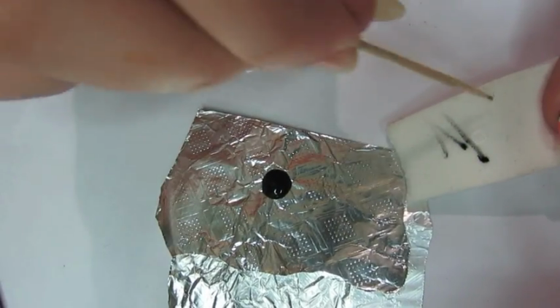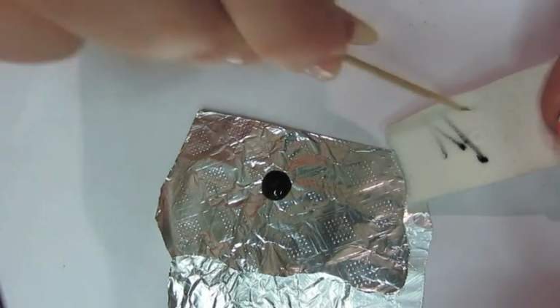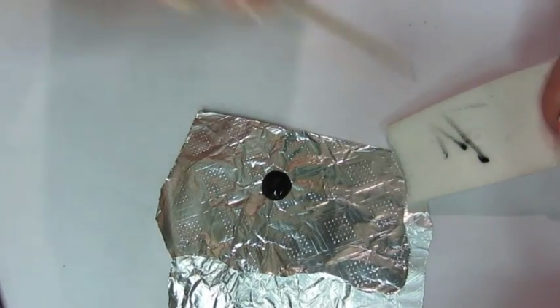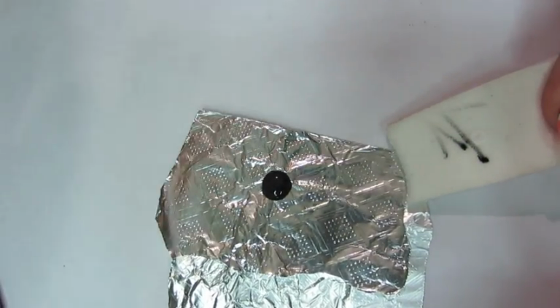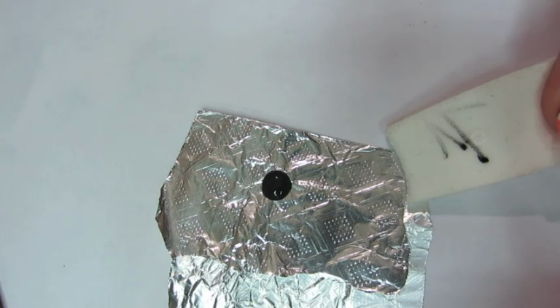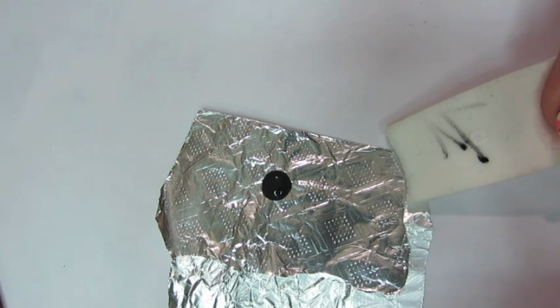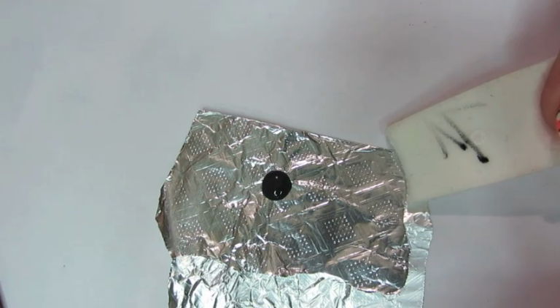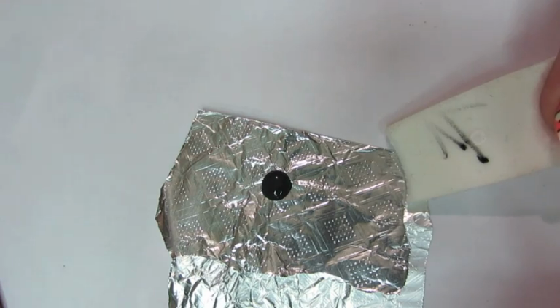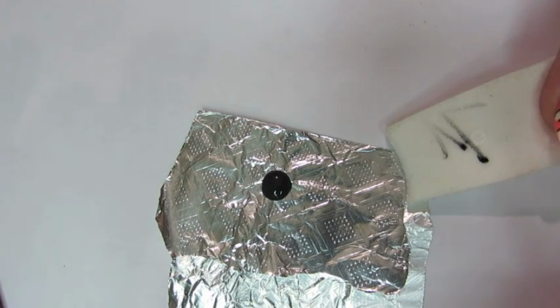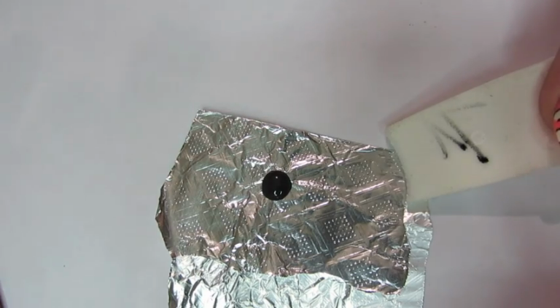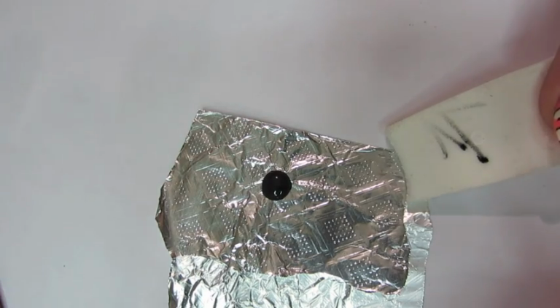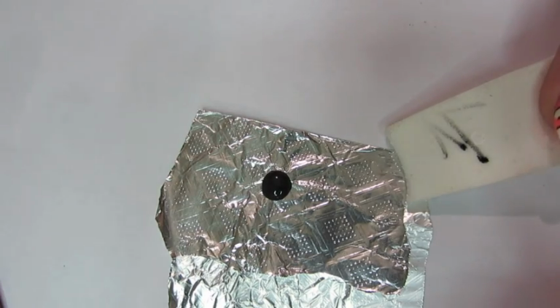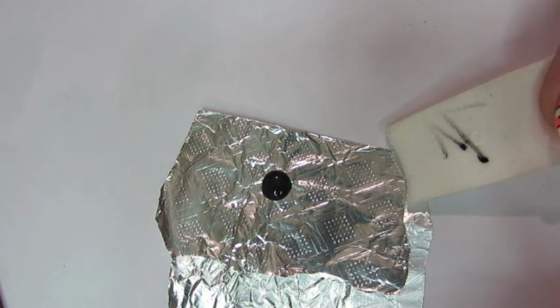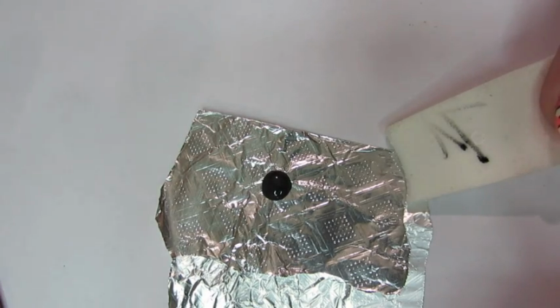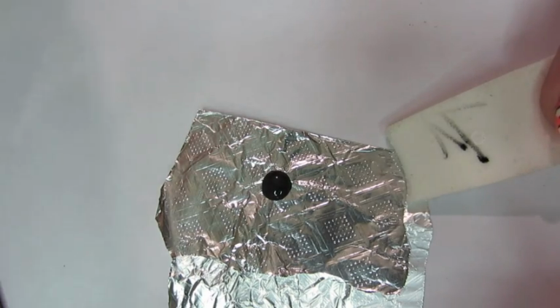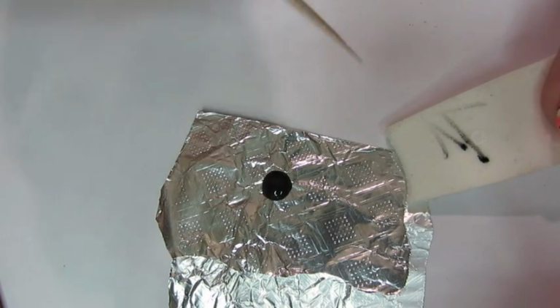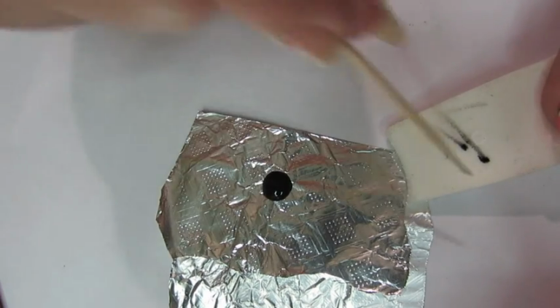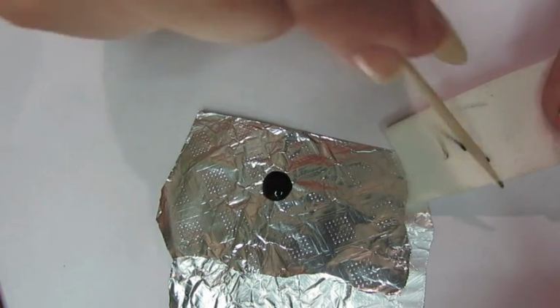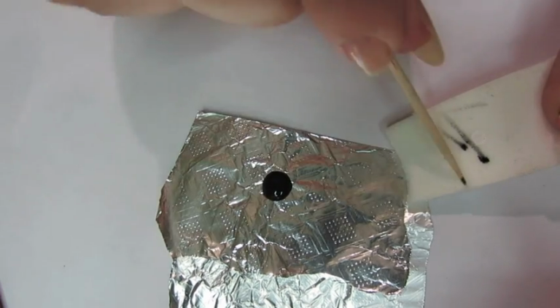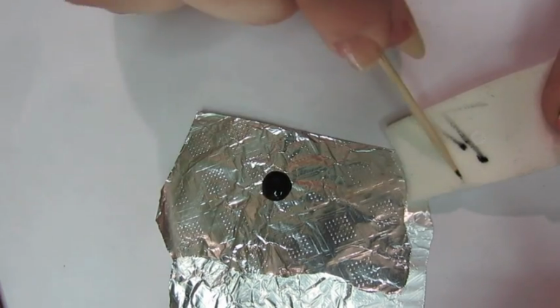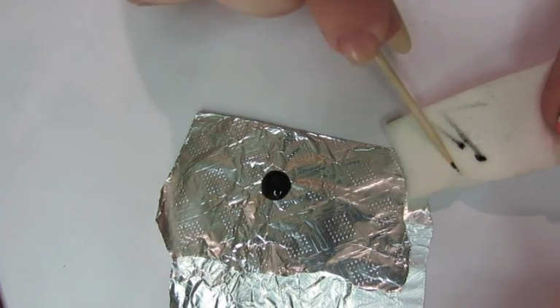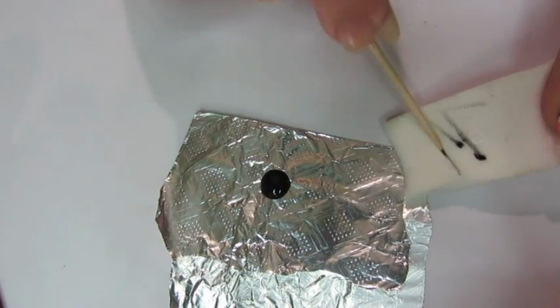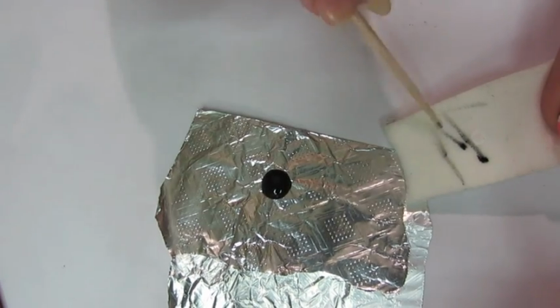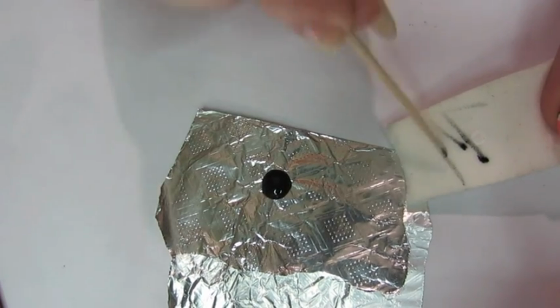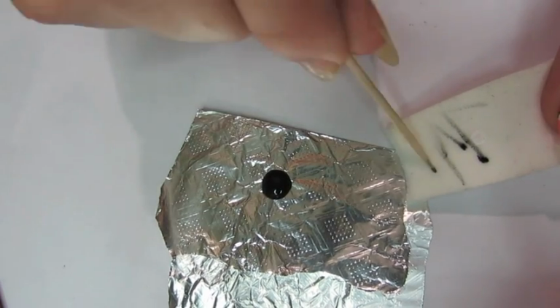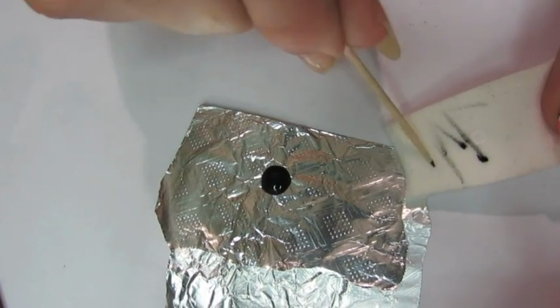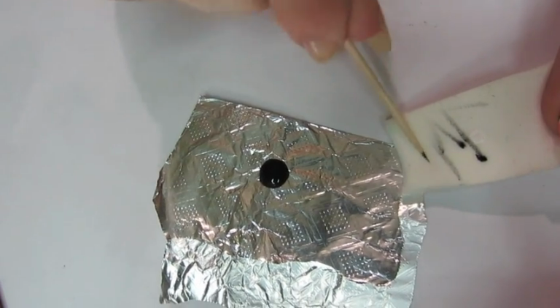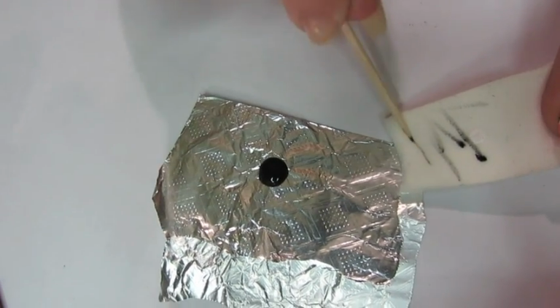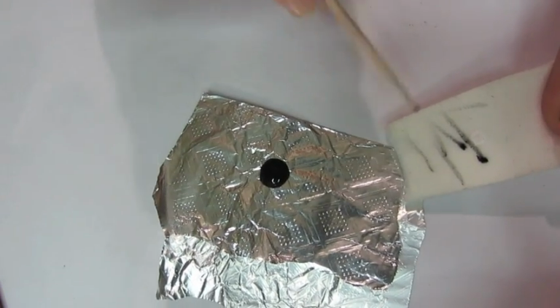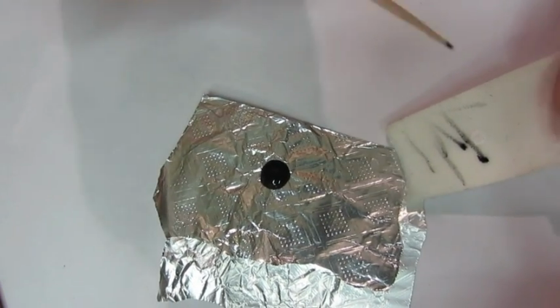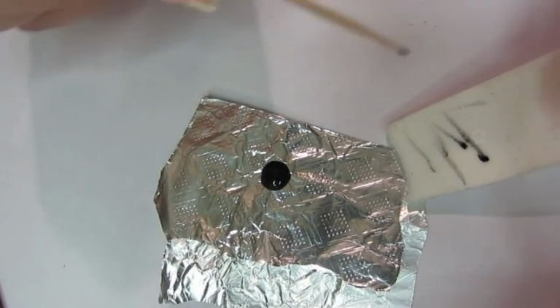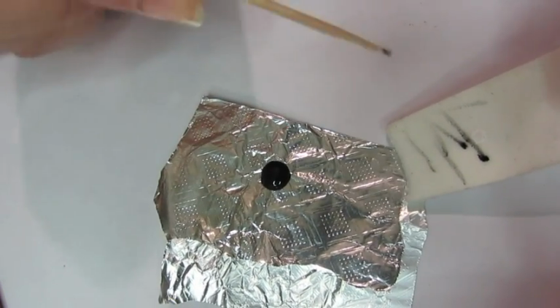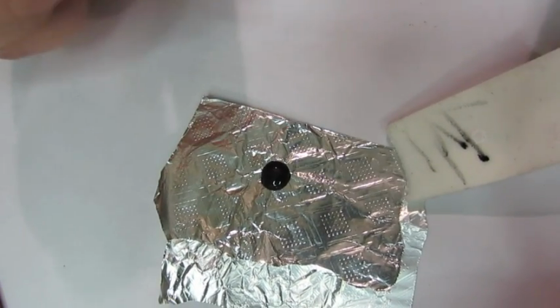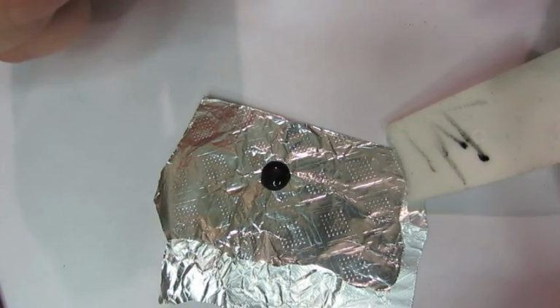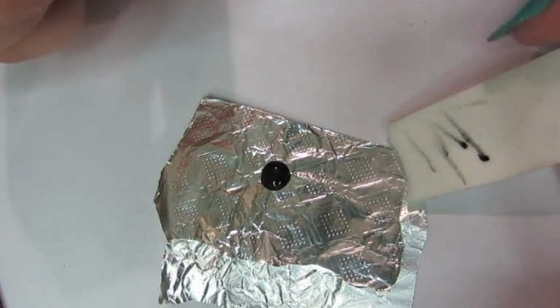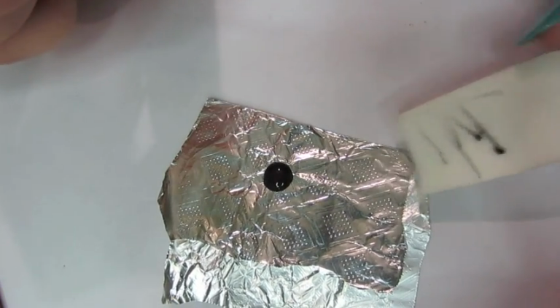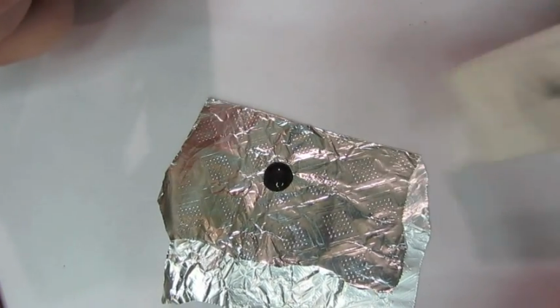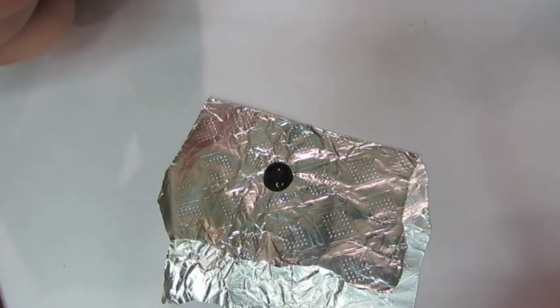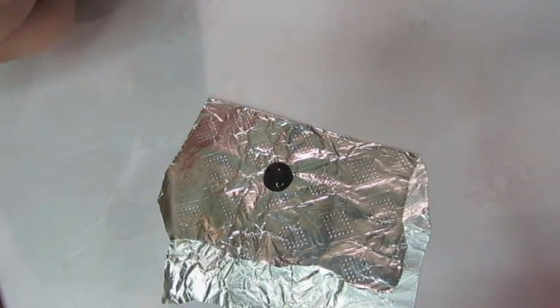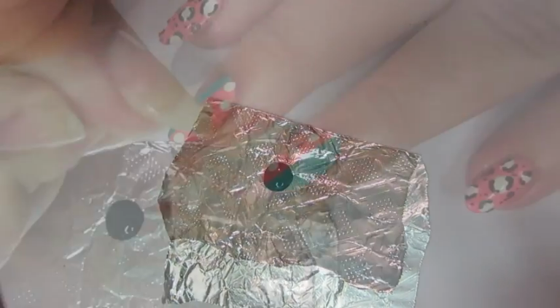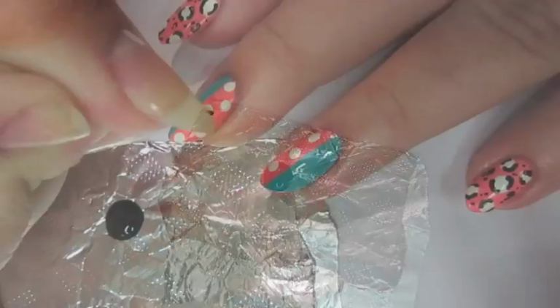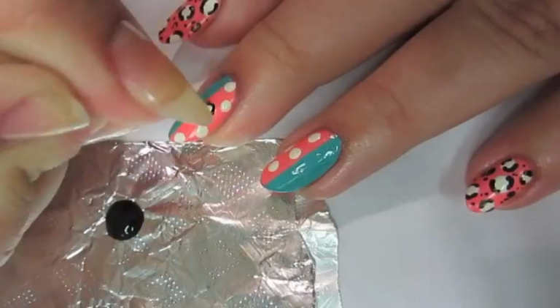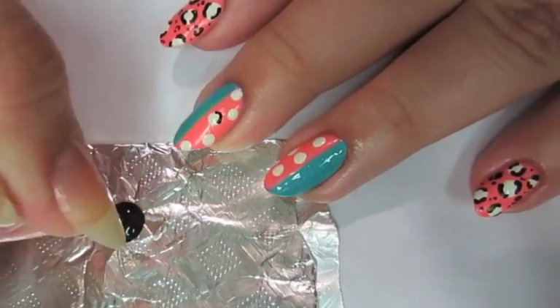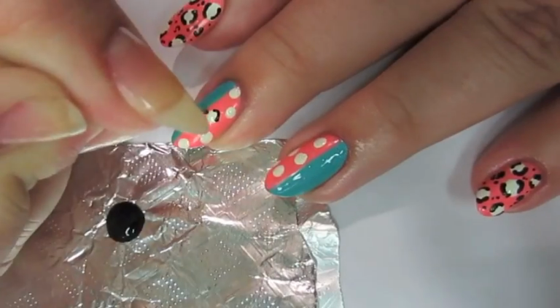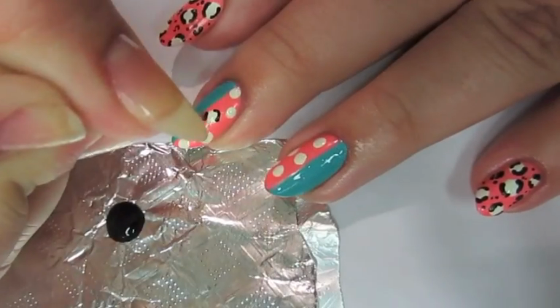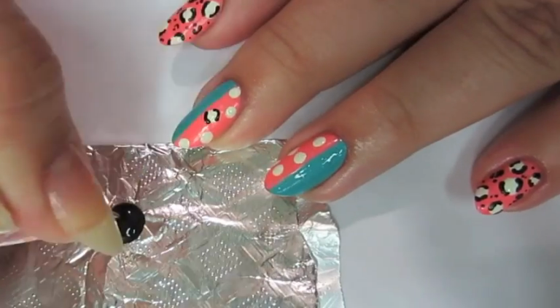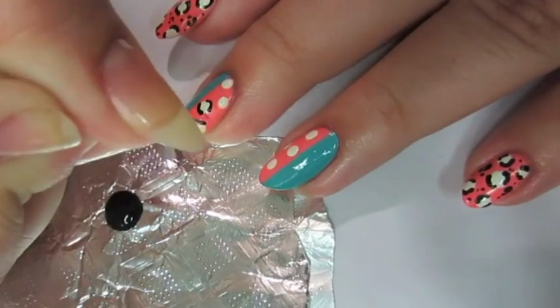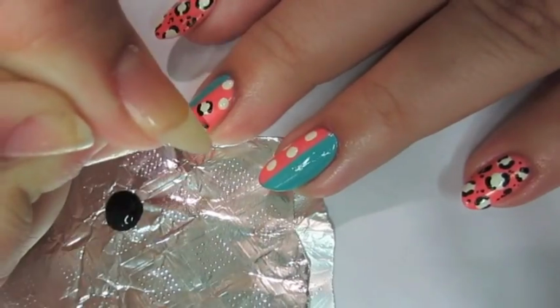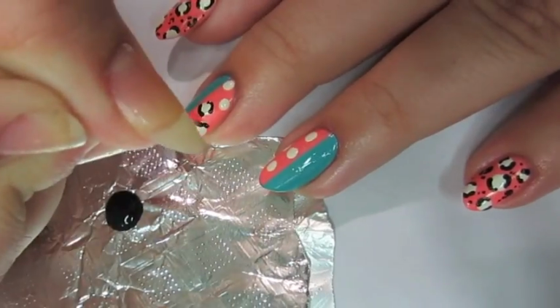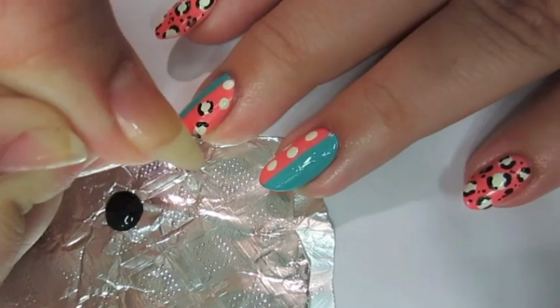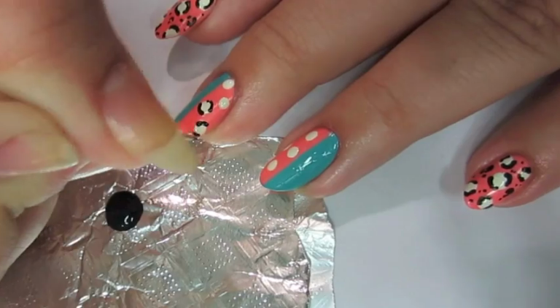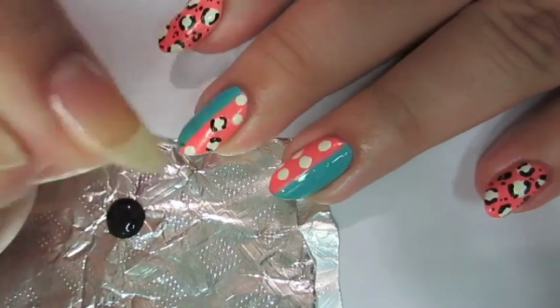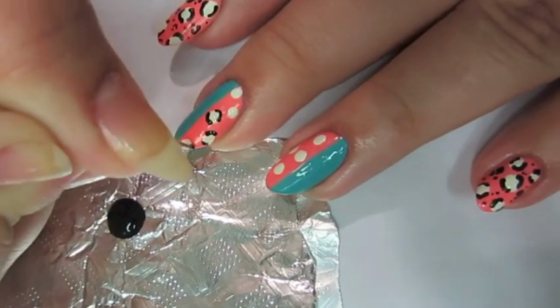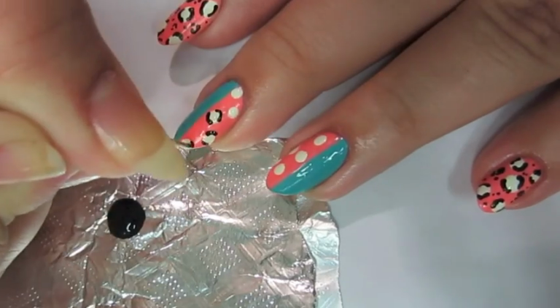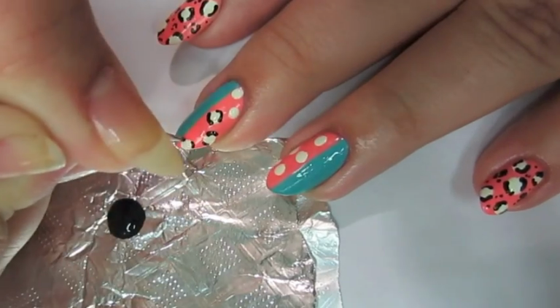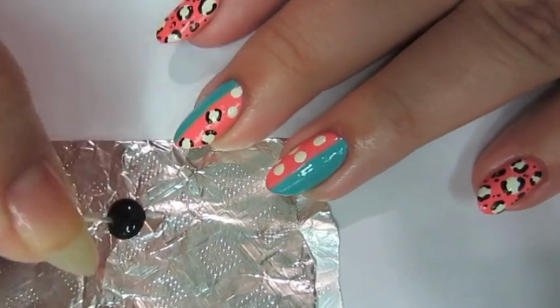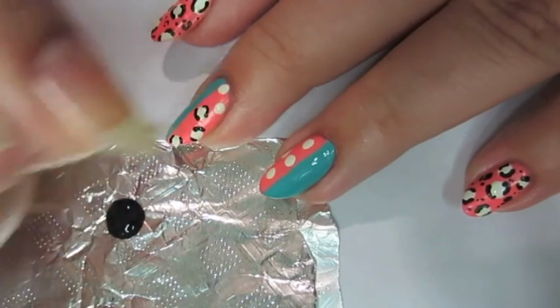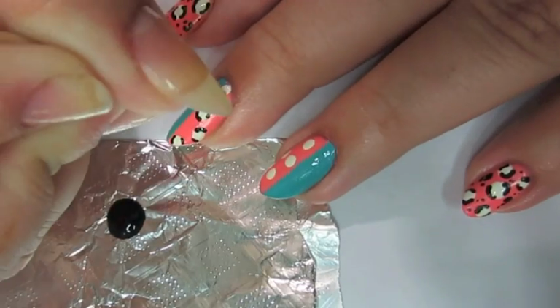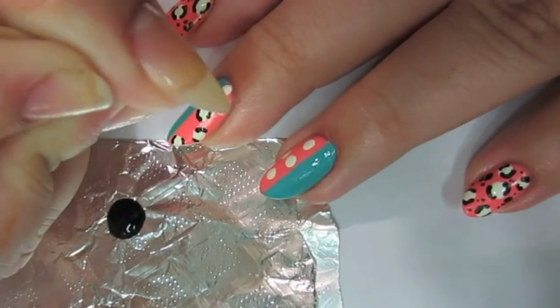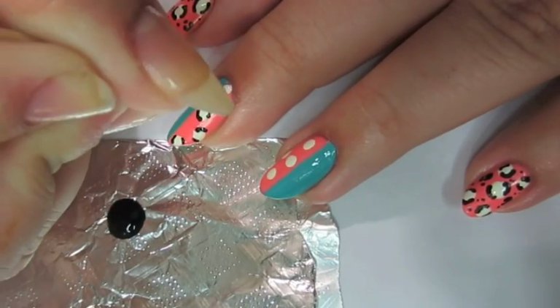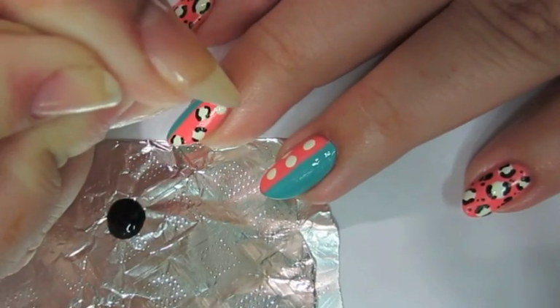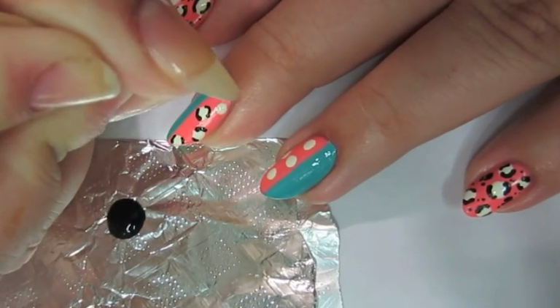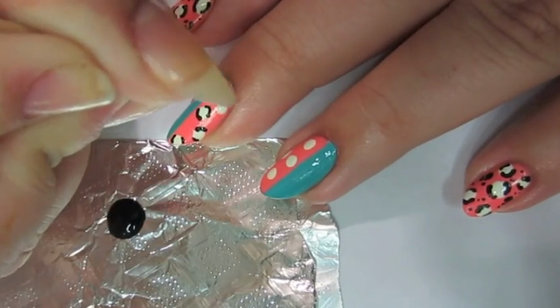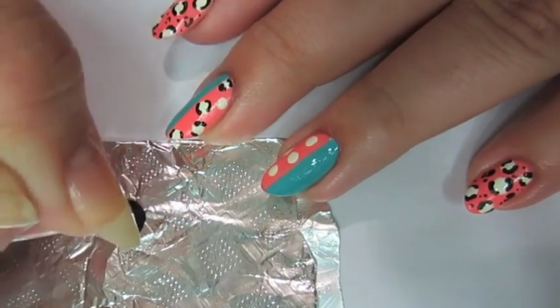After every finger, make sure you wipe the toothpick clean on a makeup sponge, cotton, or paper towel, just so it doesn't get clumpy at the end of the toothpick.